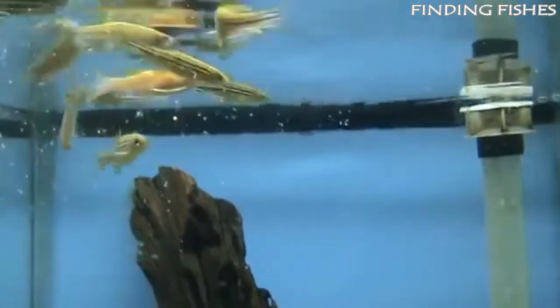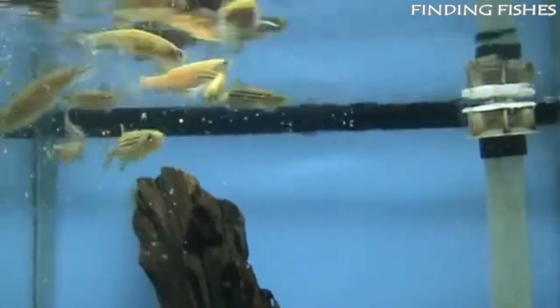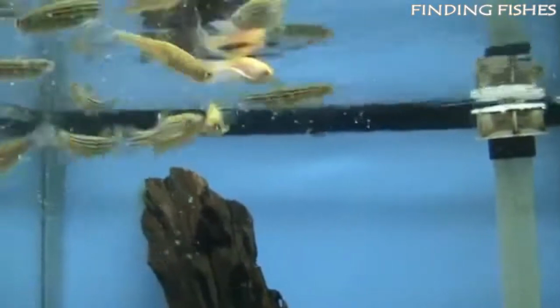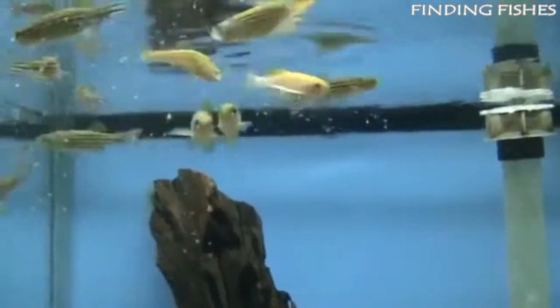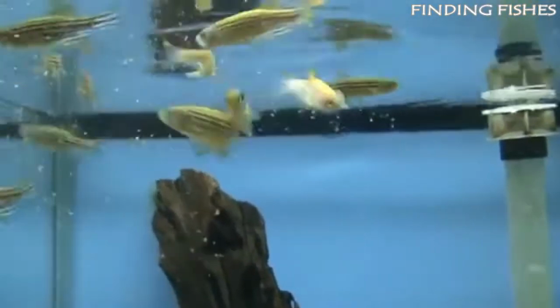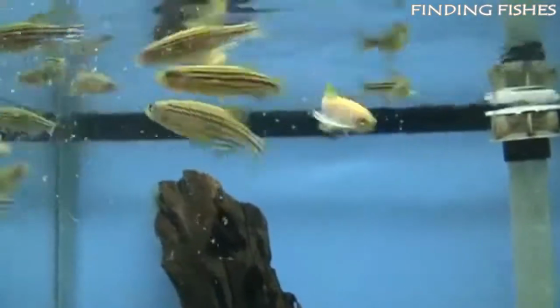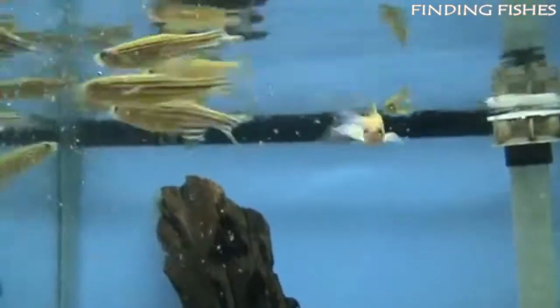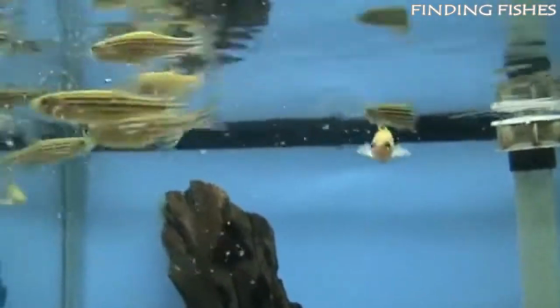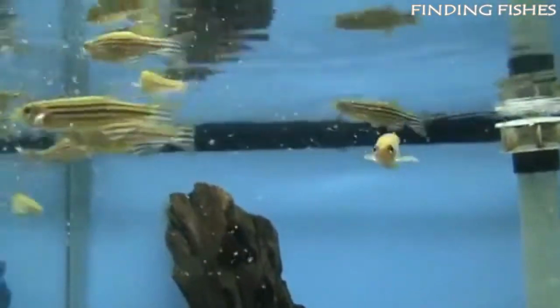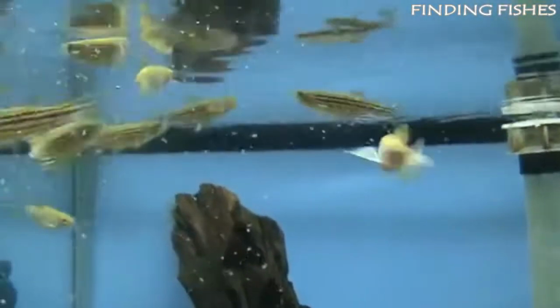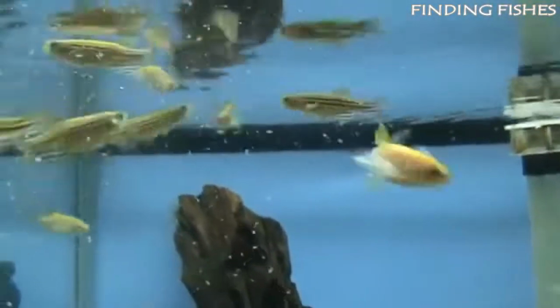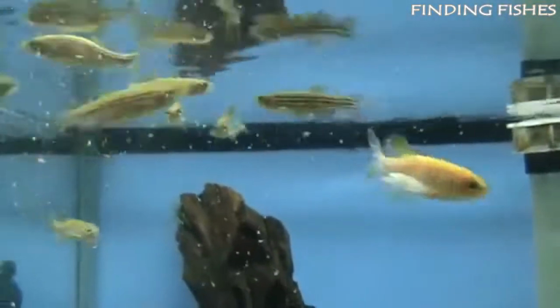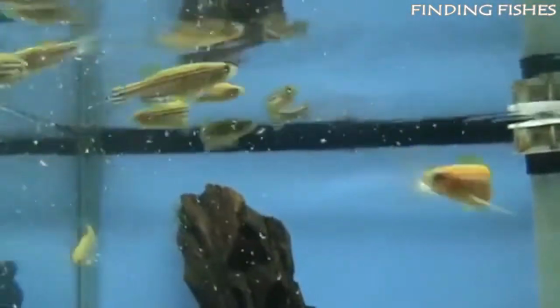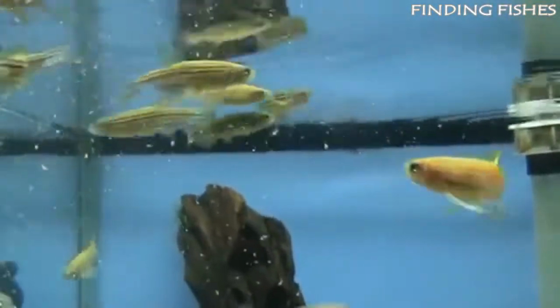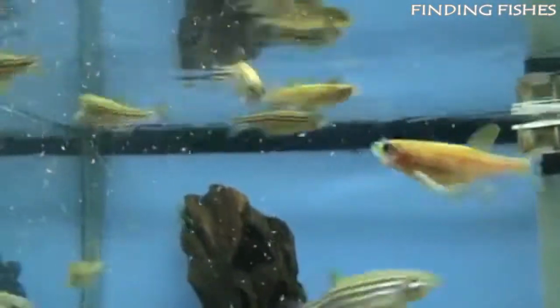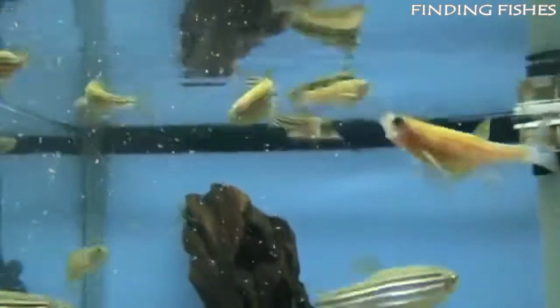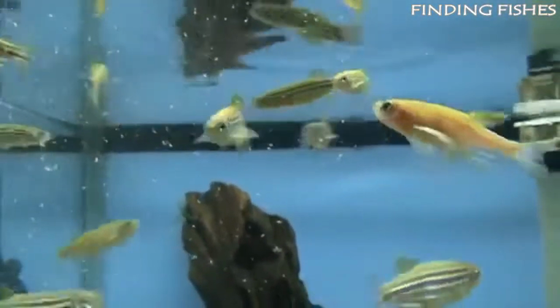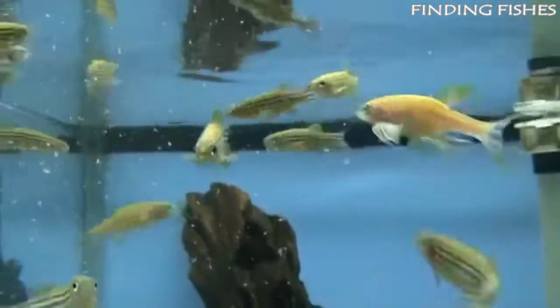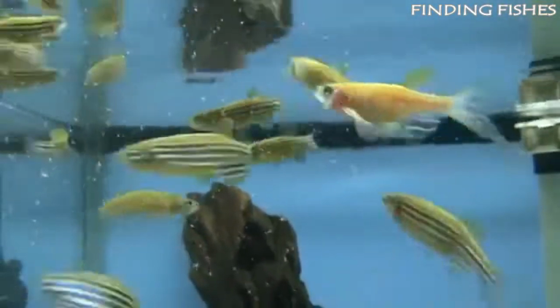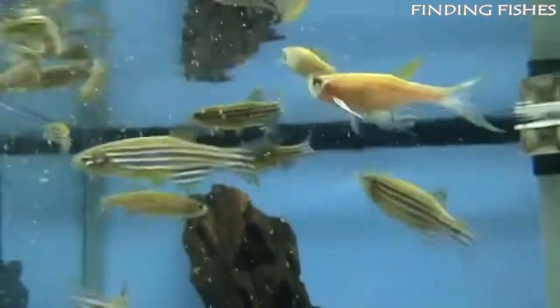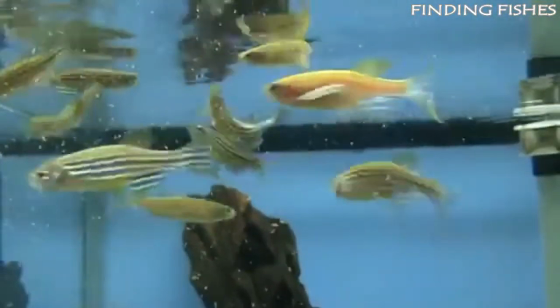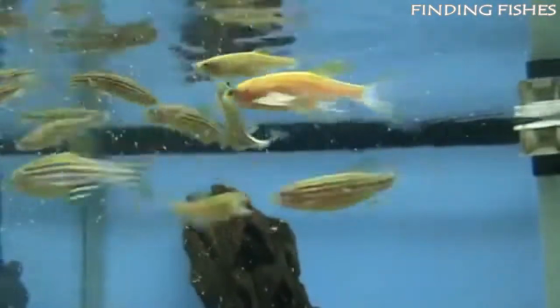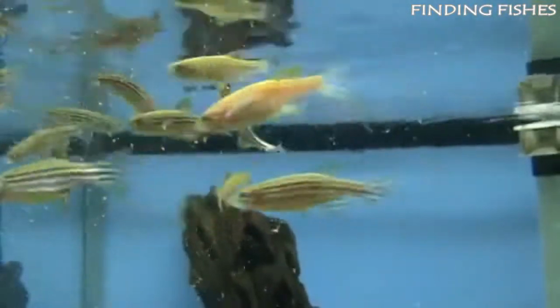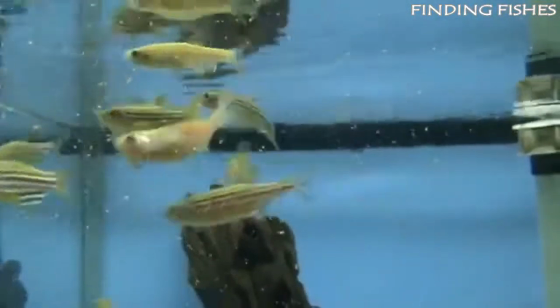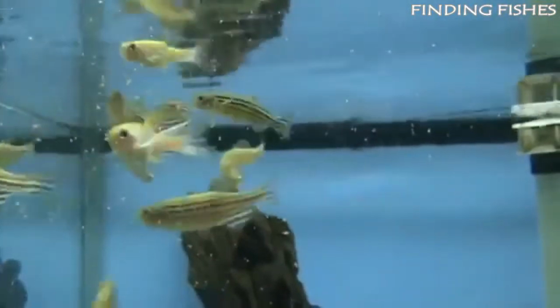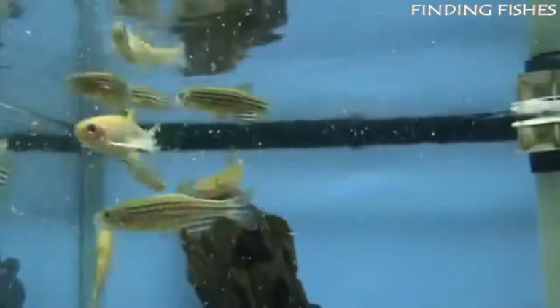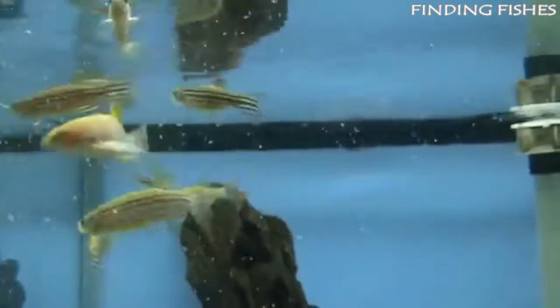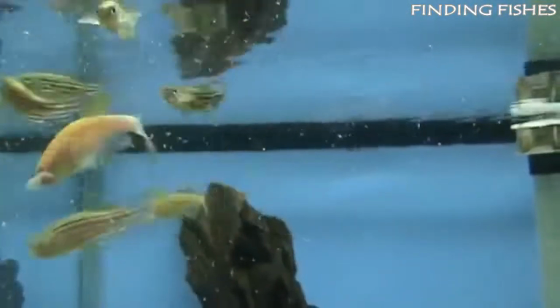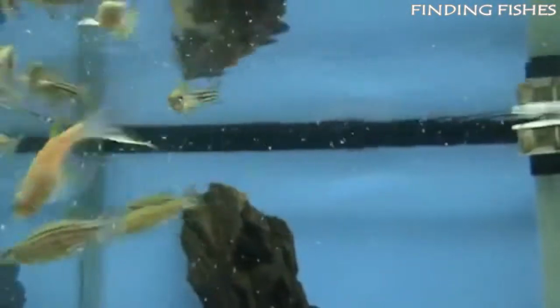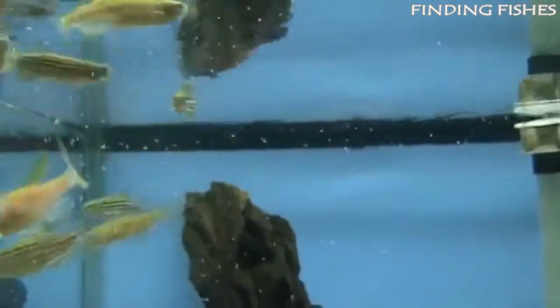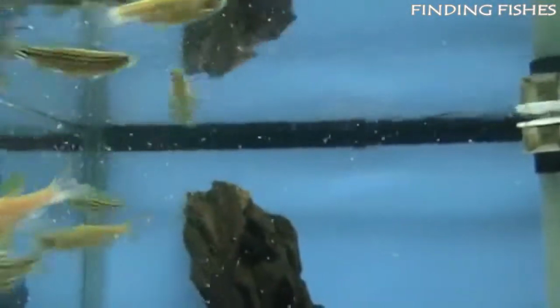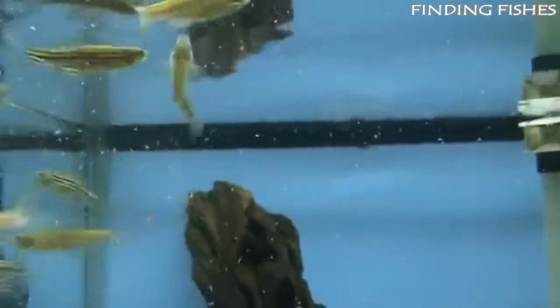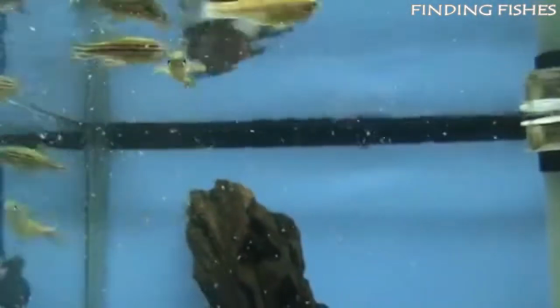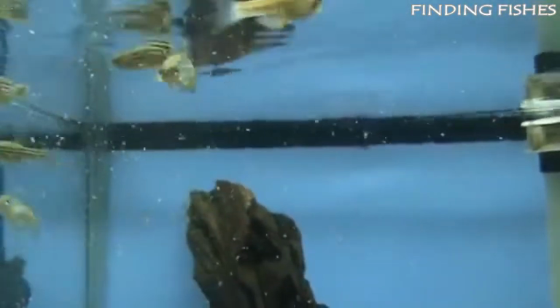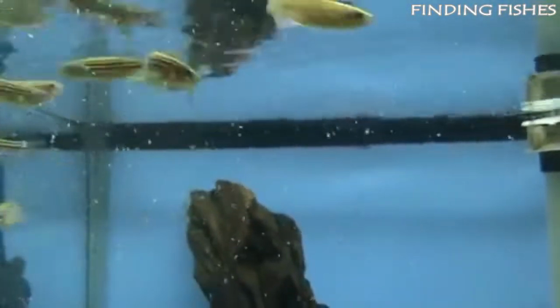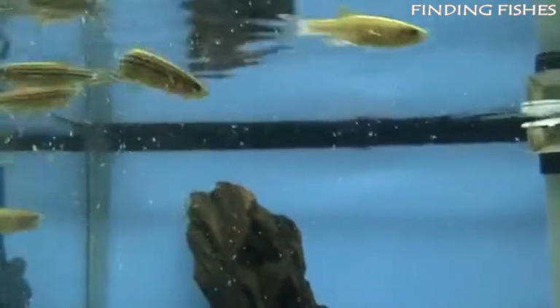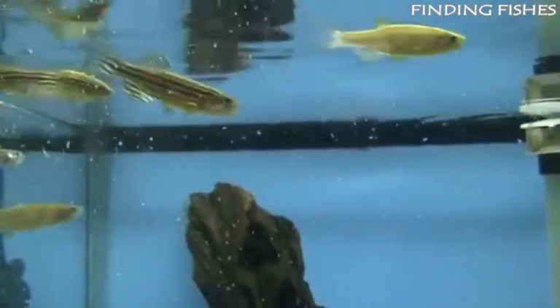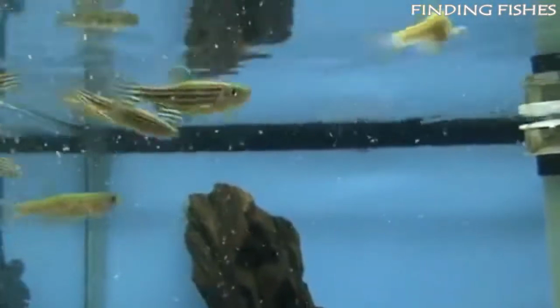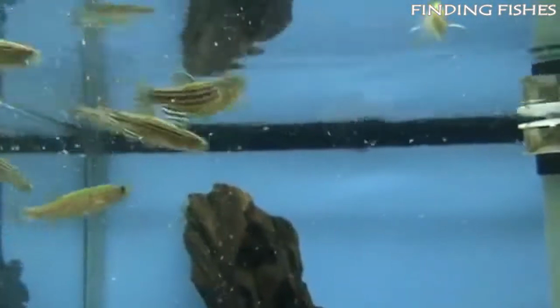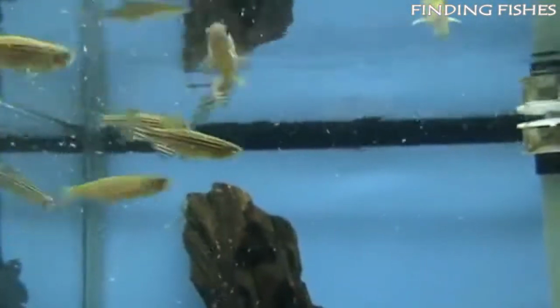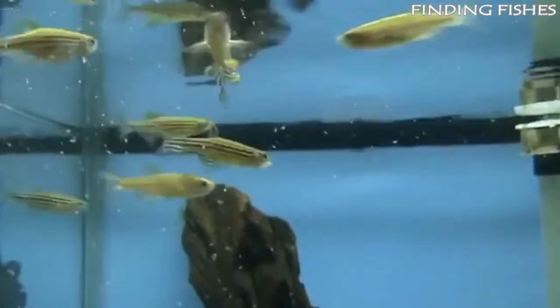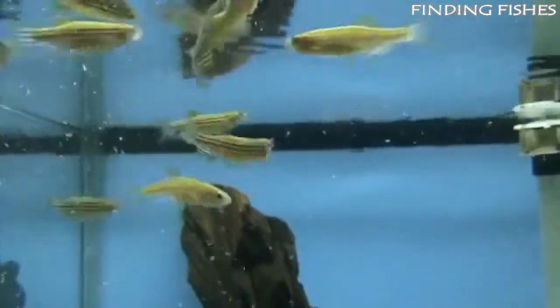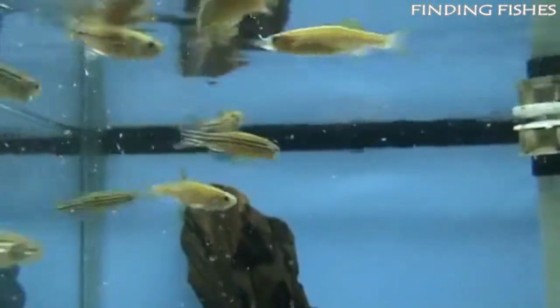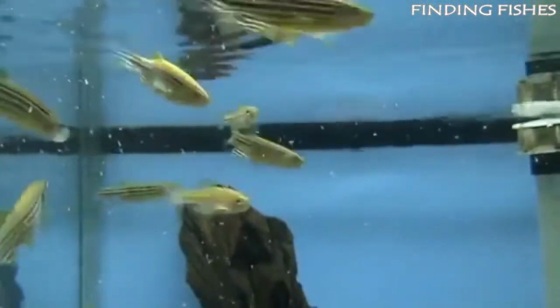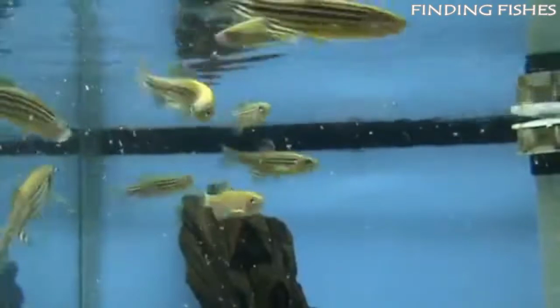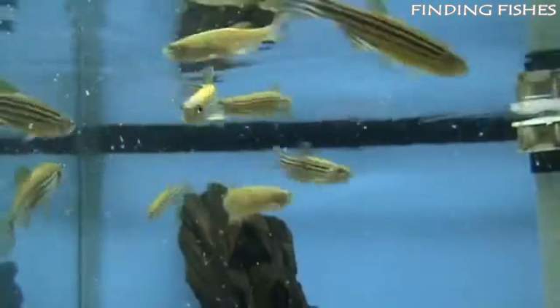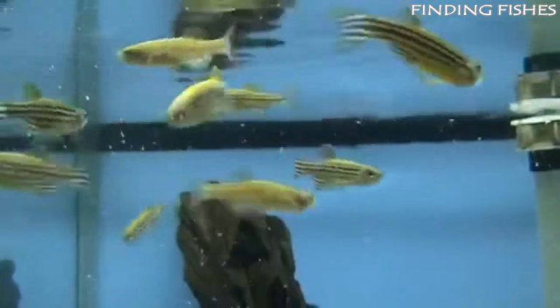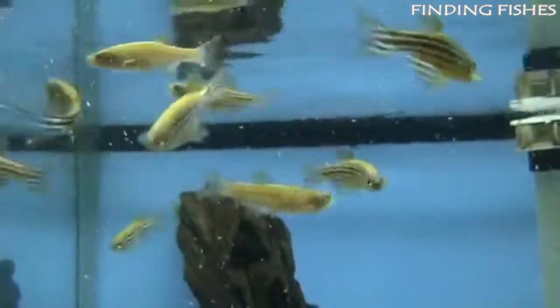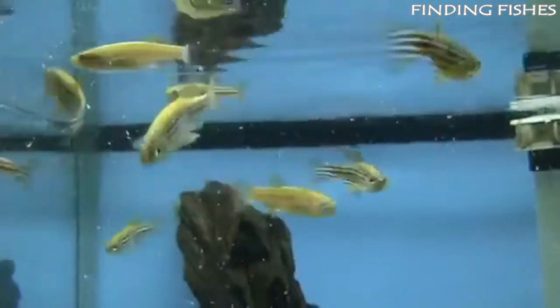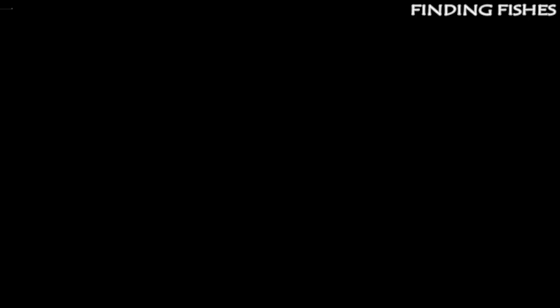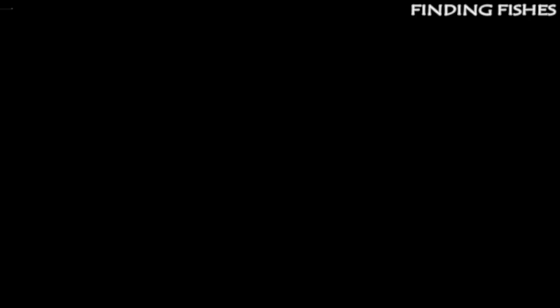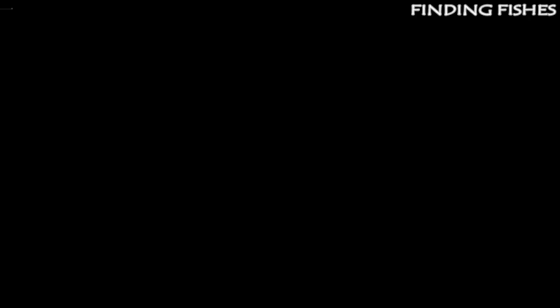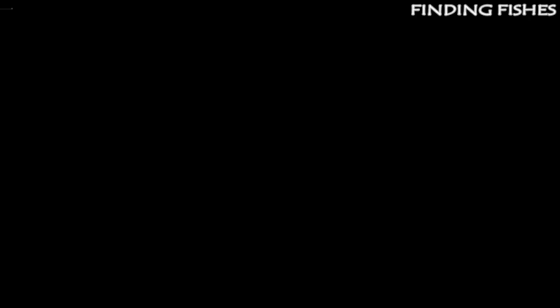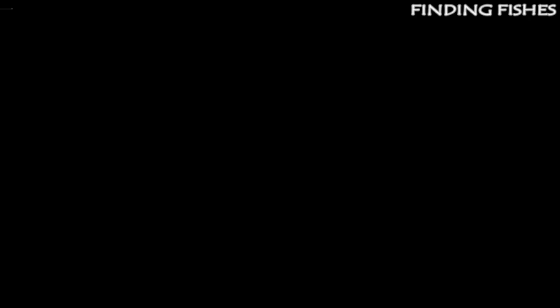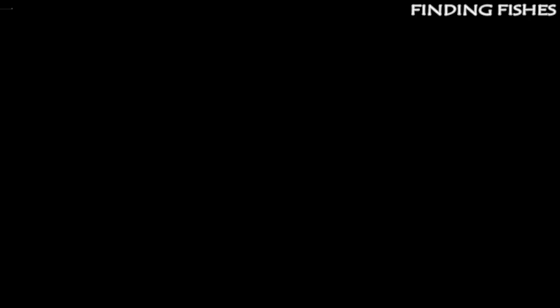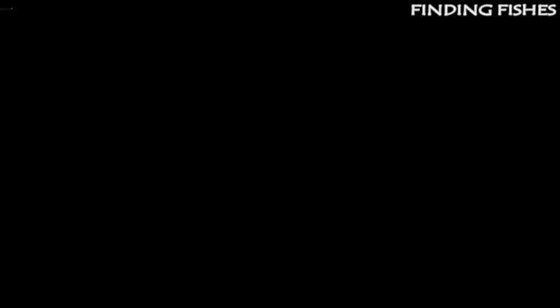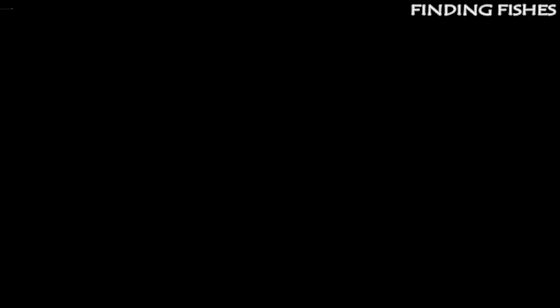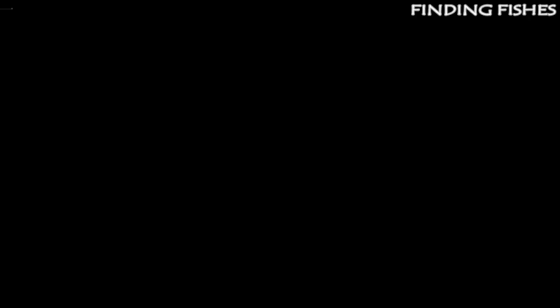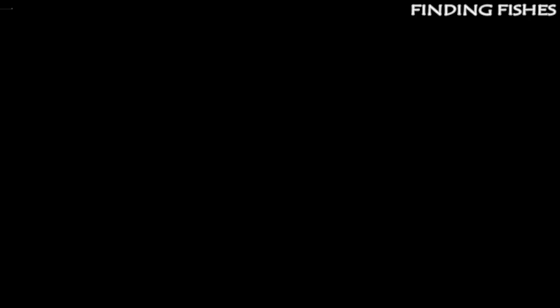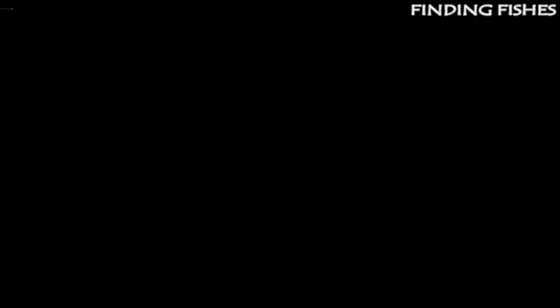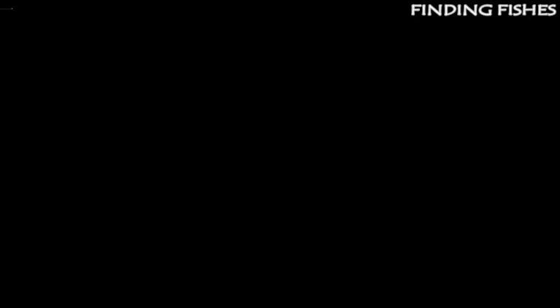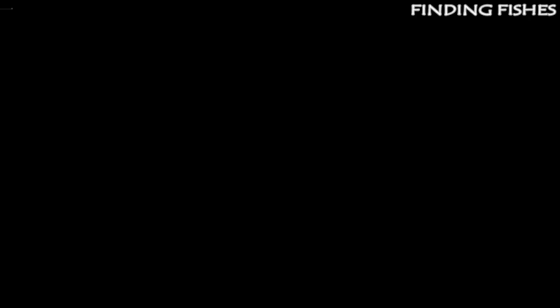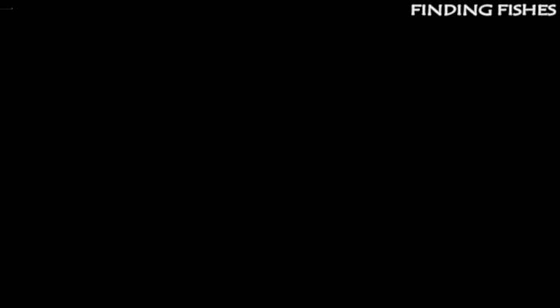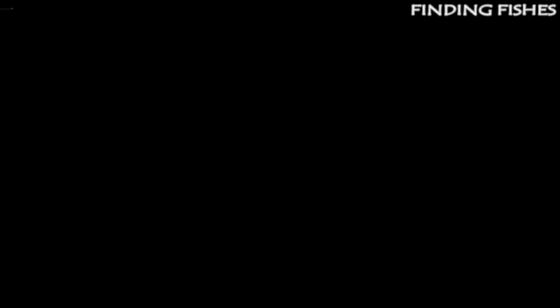The typical zebra danio size is around two to two and a half inches long. They will be a great tank buddy to giant danio.